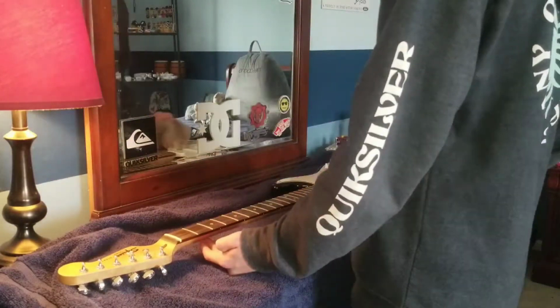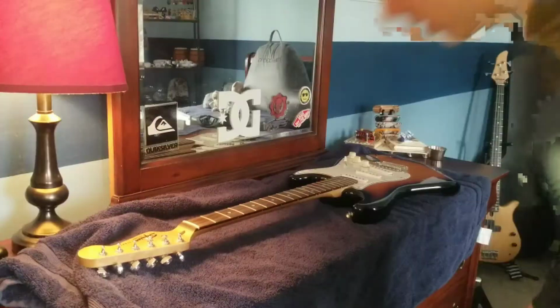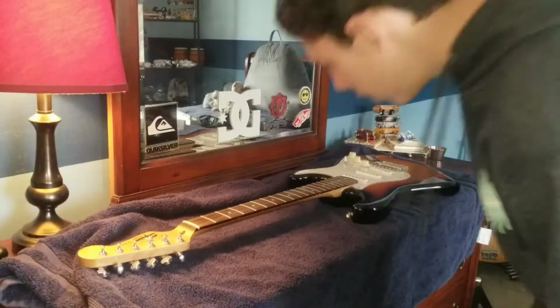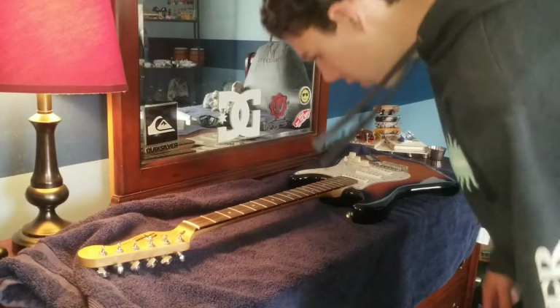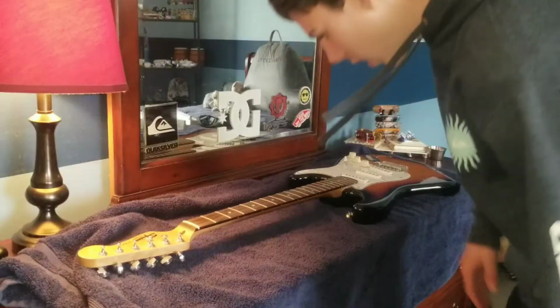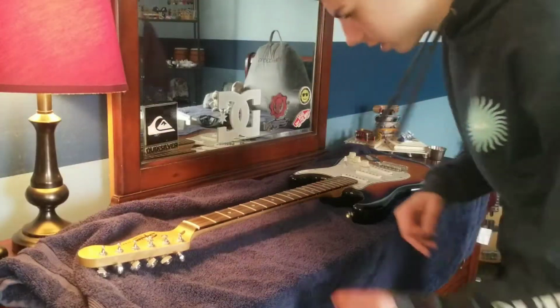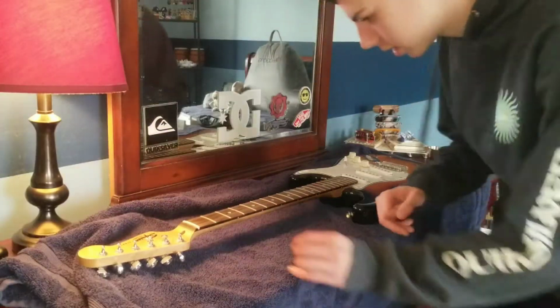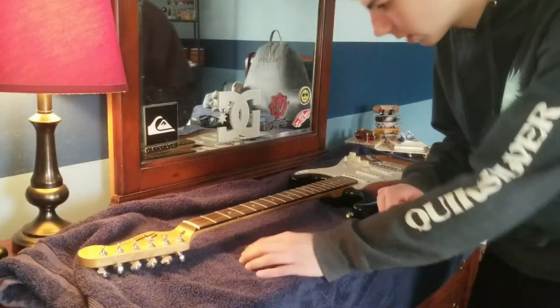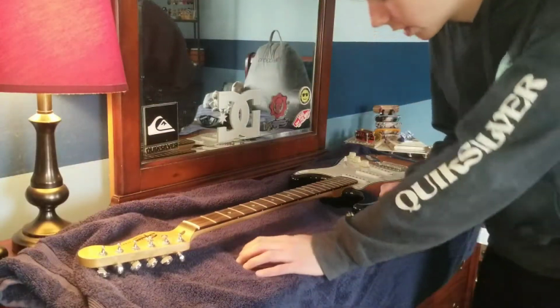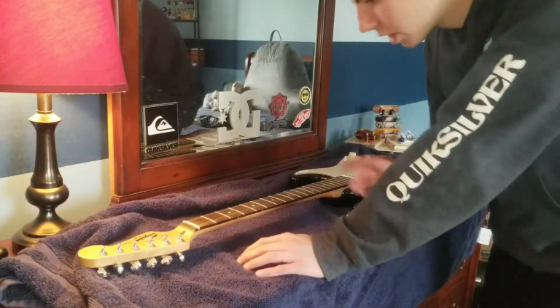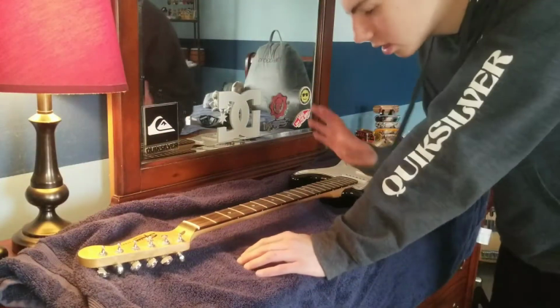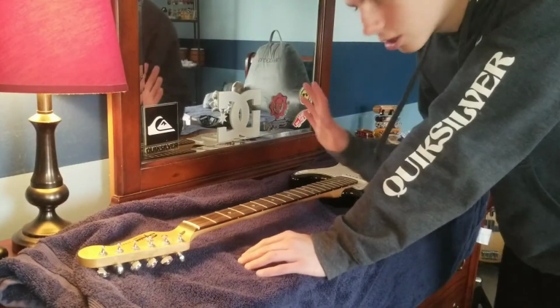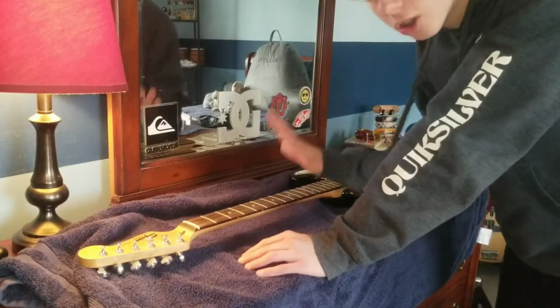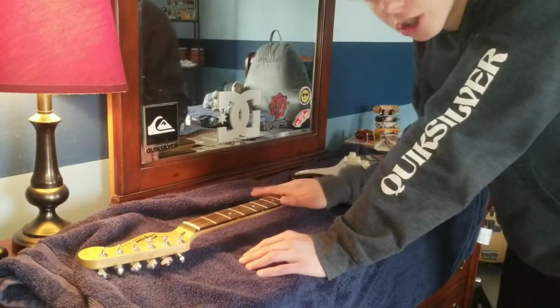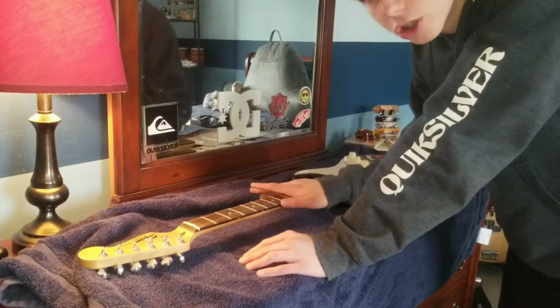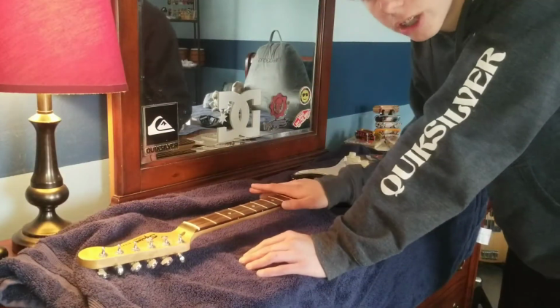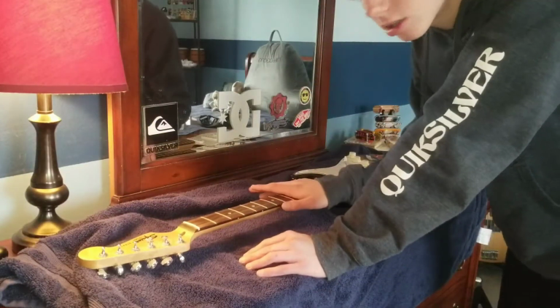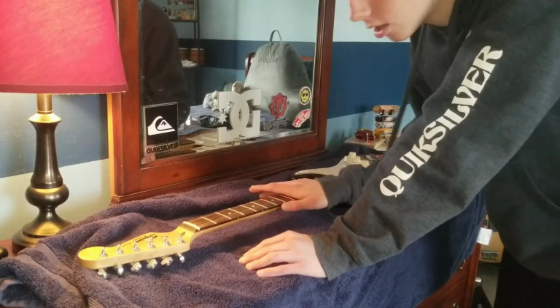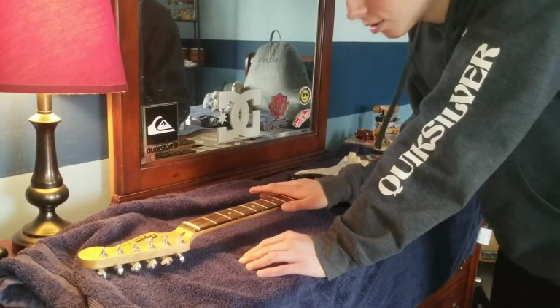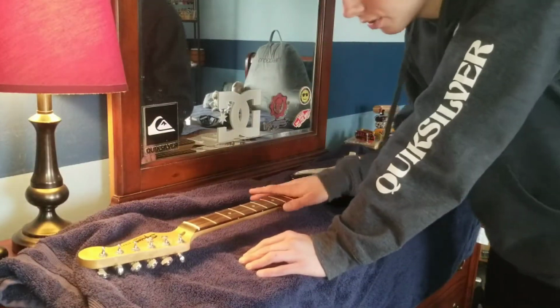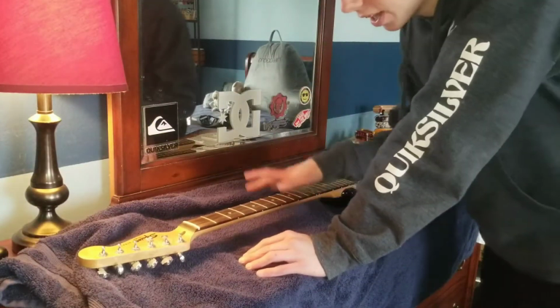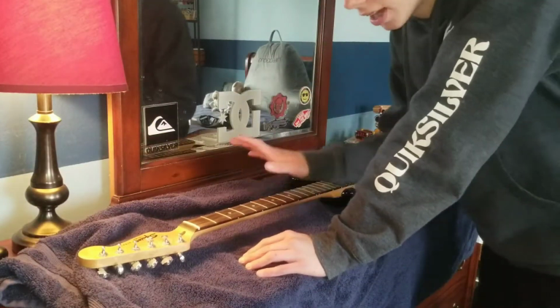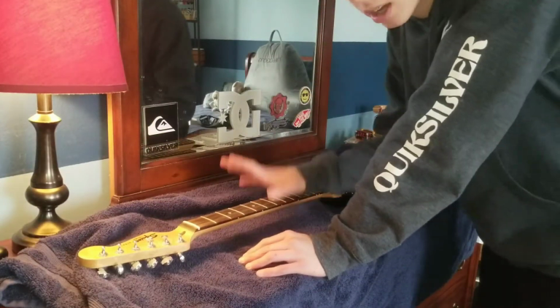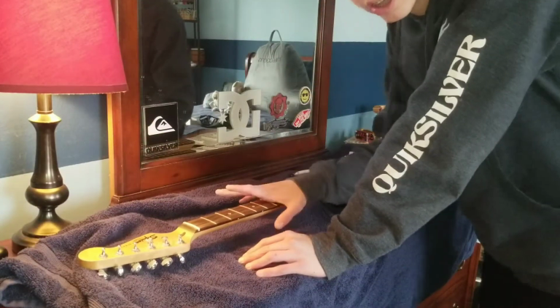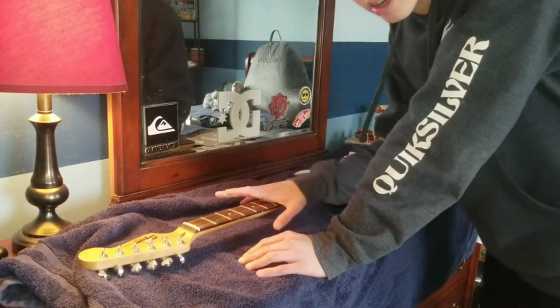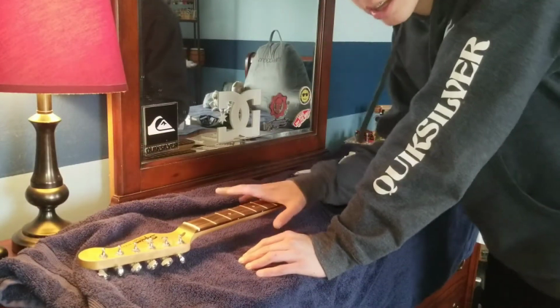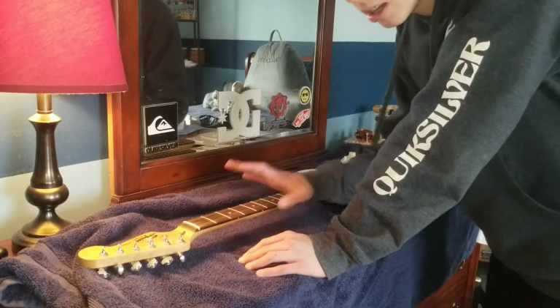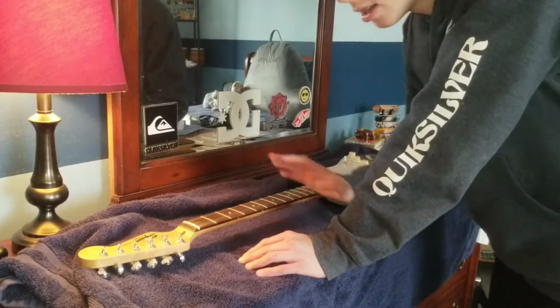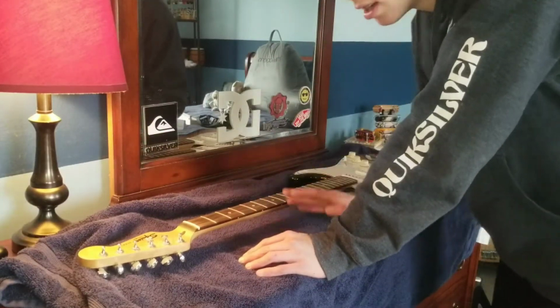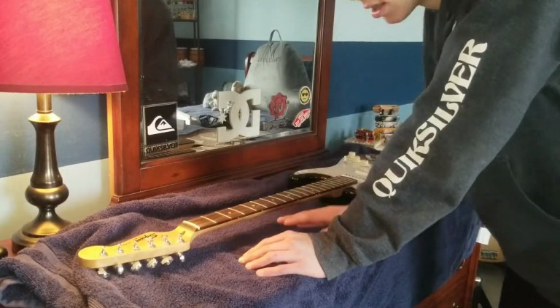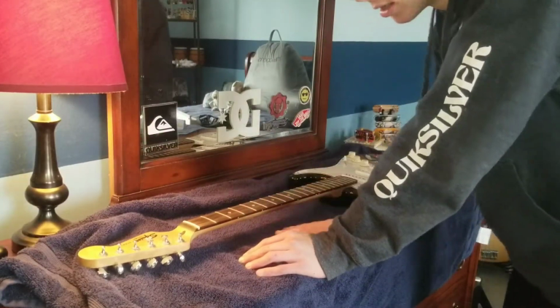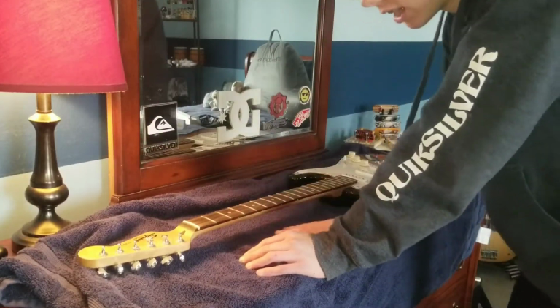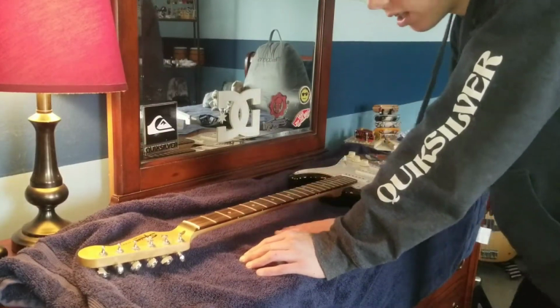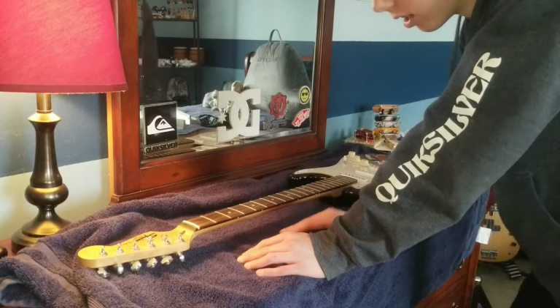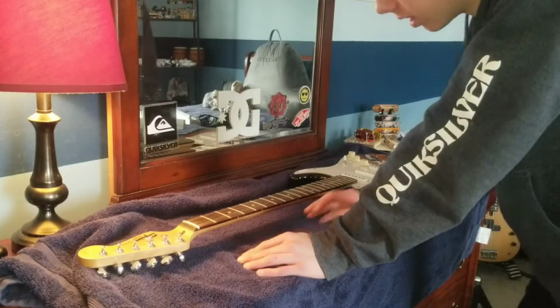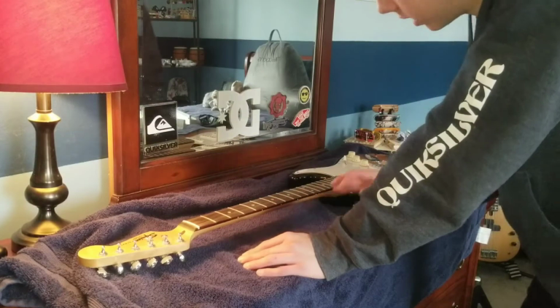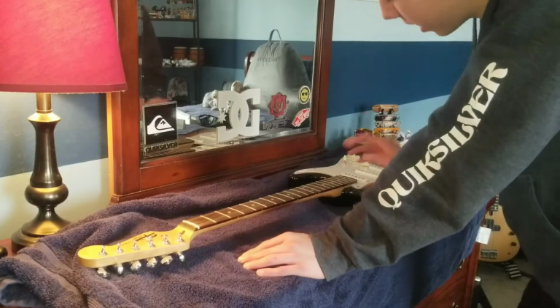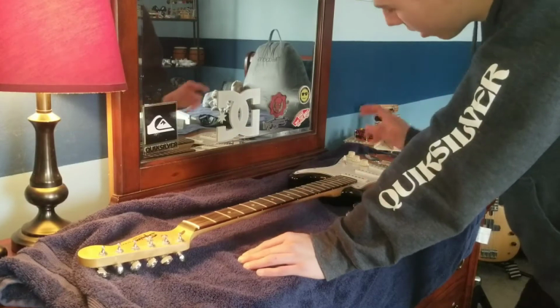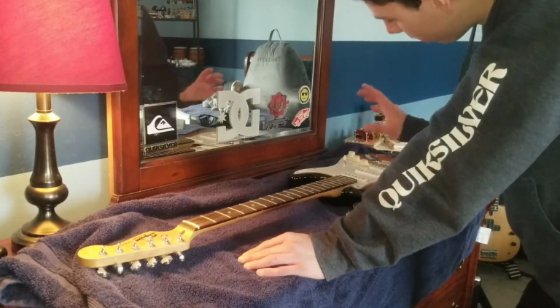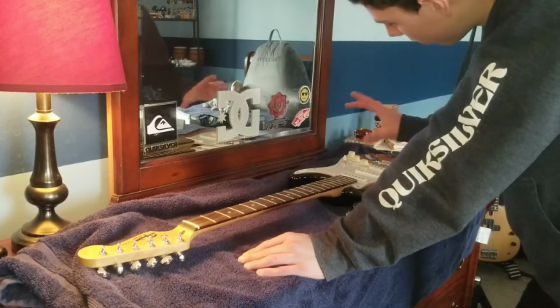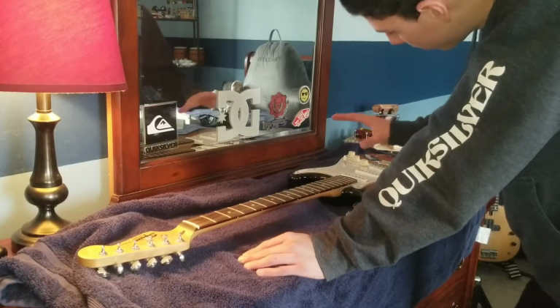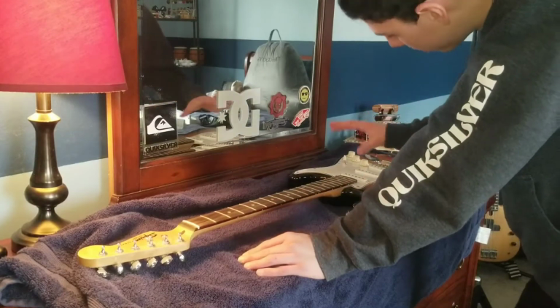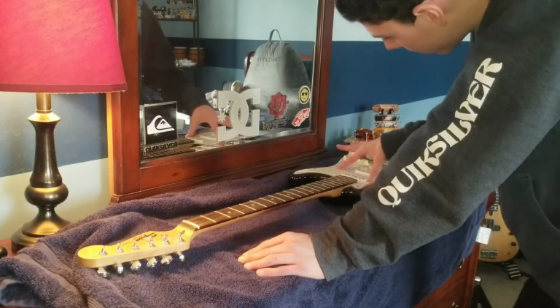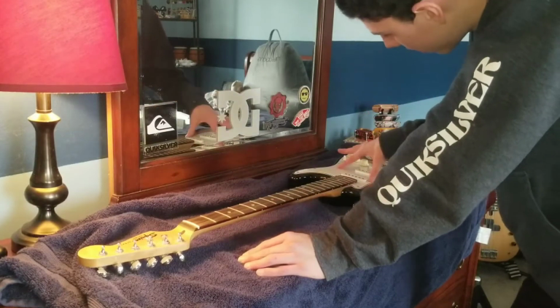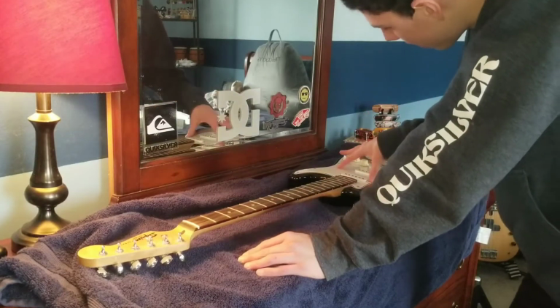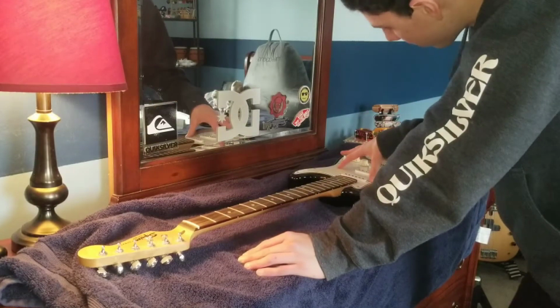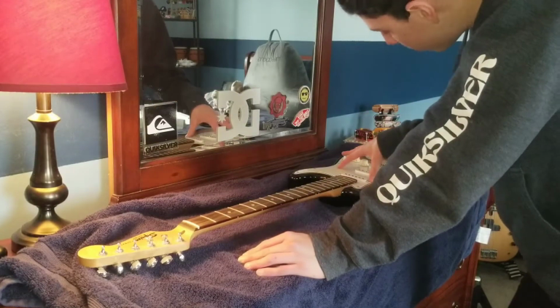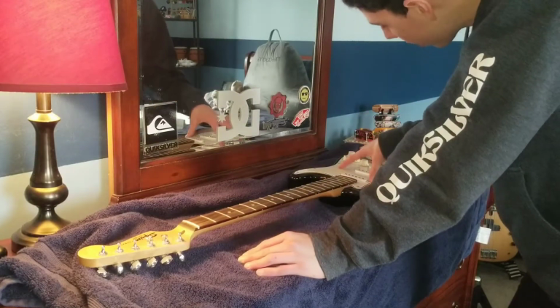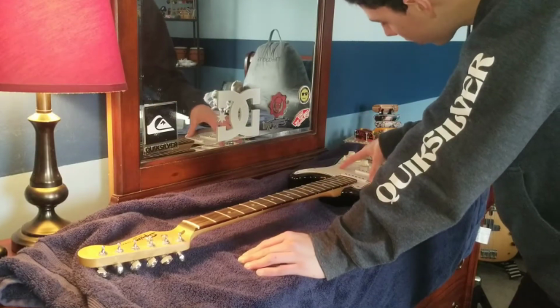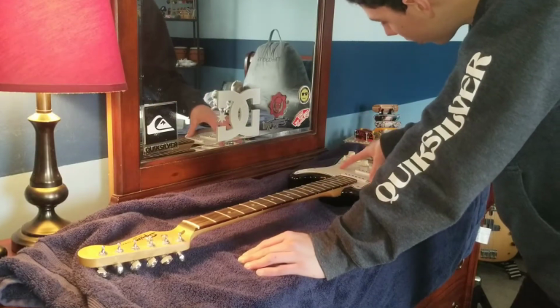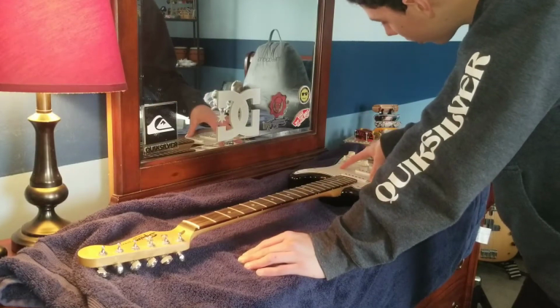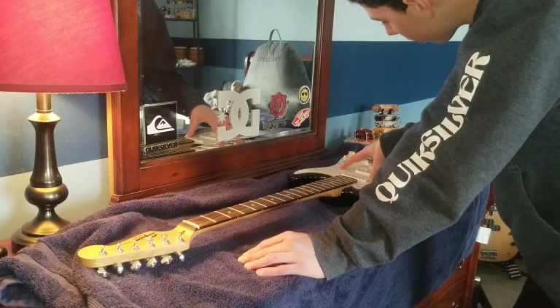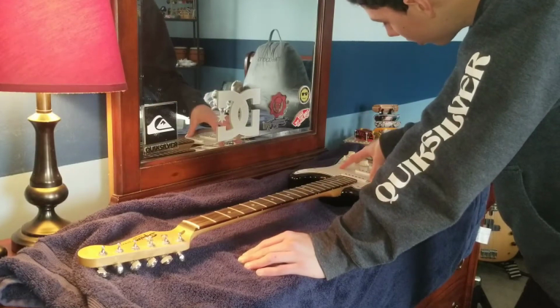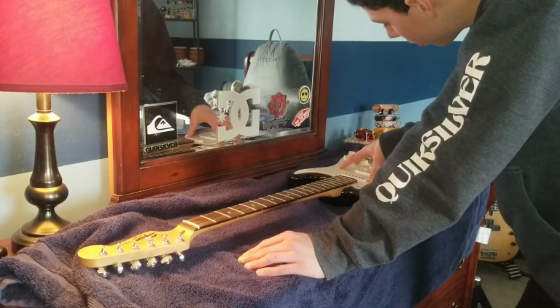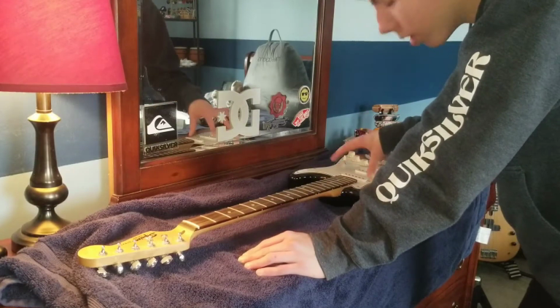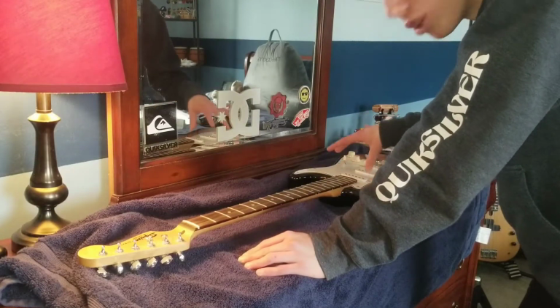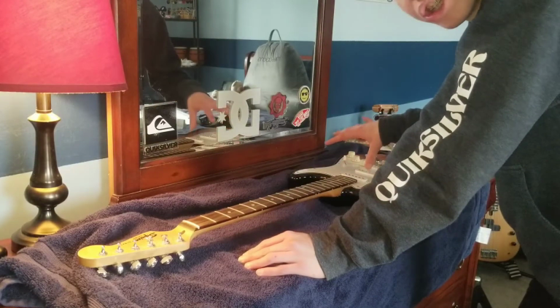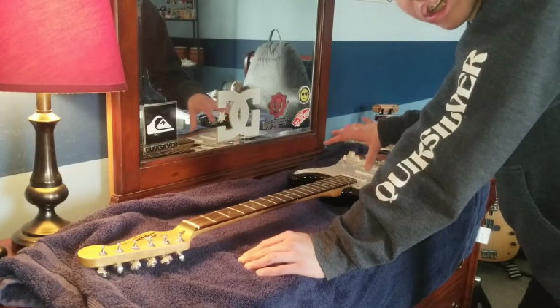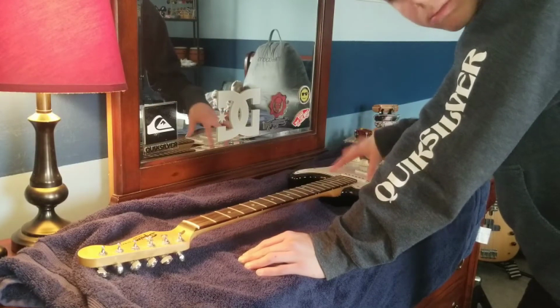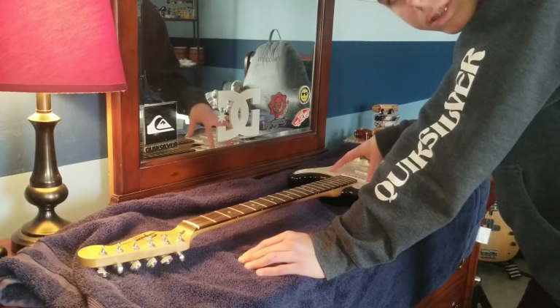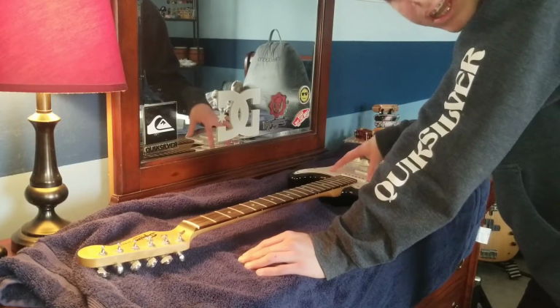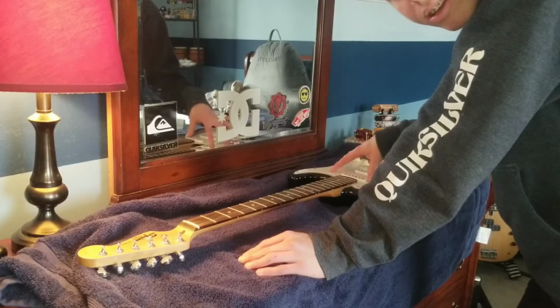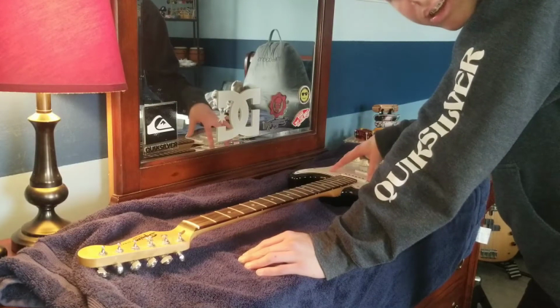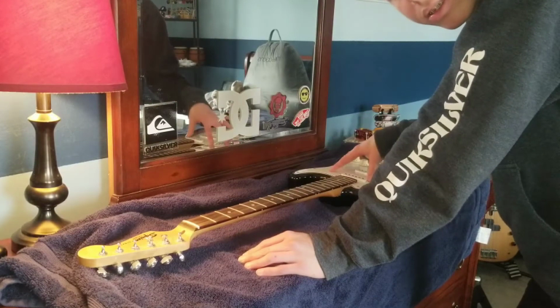All right, so I just took the strings off and cleaned it. Now I'm going to take off the pick guard, which I'm scared of. Wish me luck.